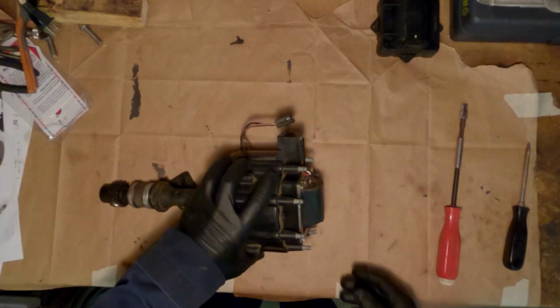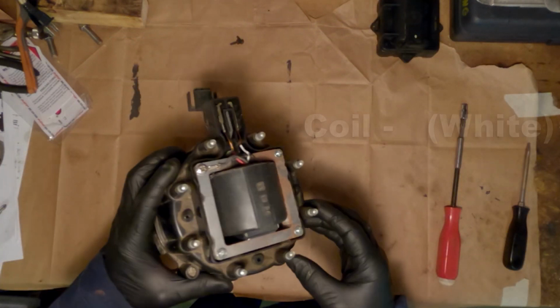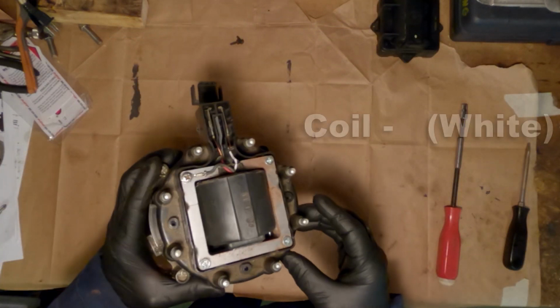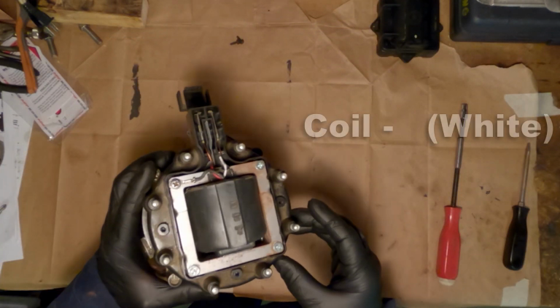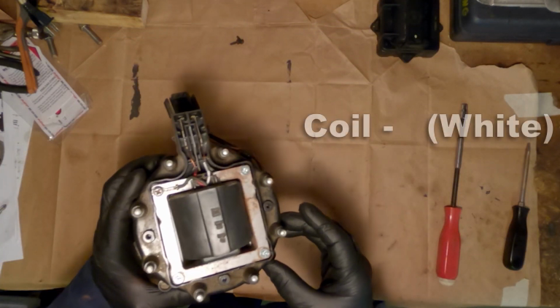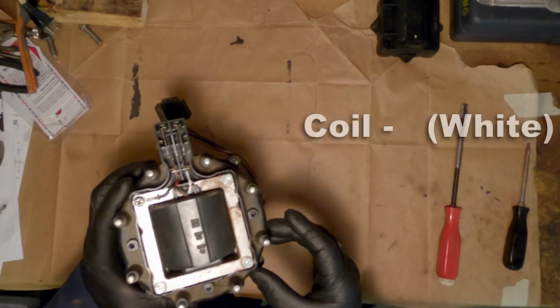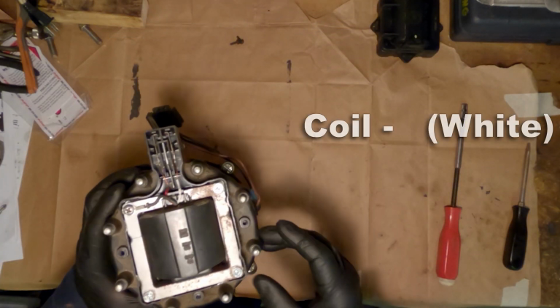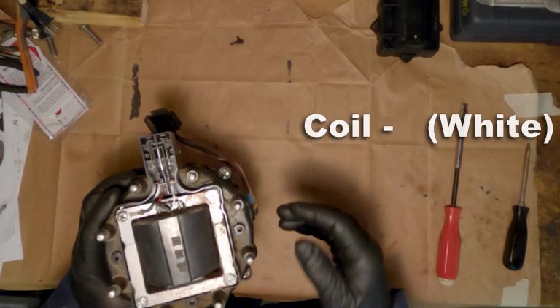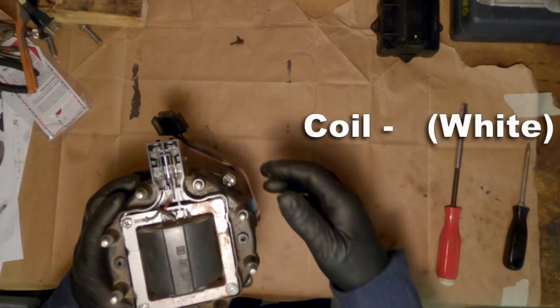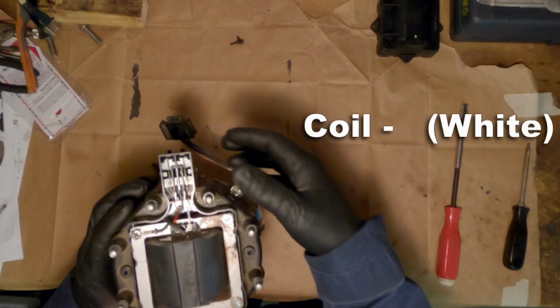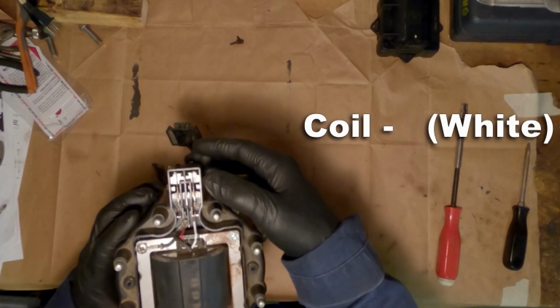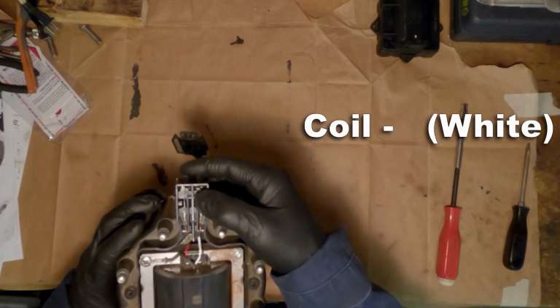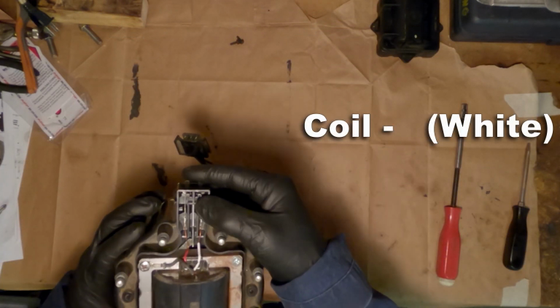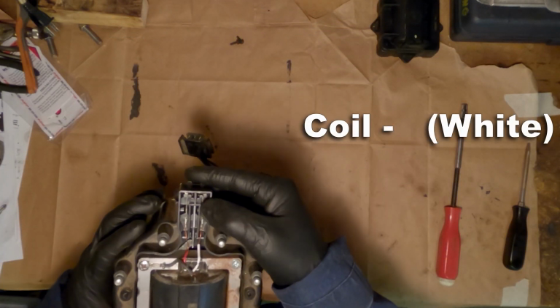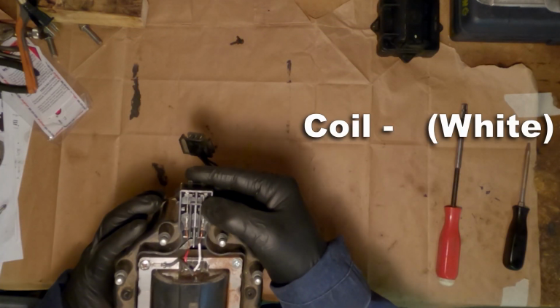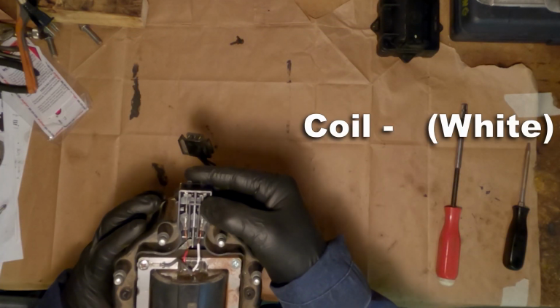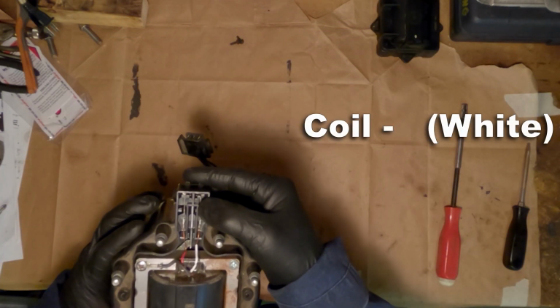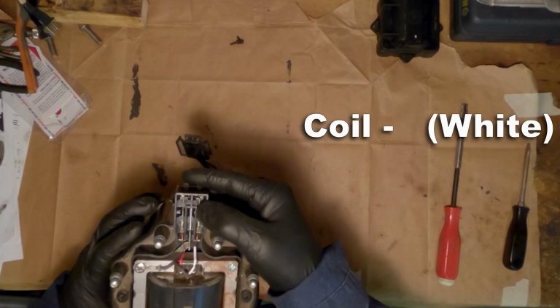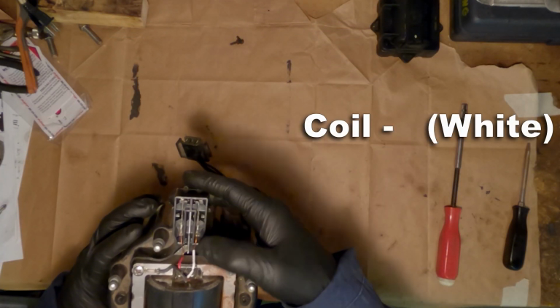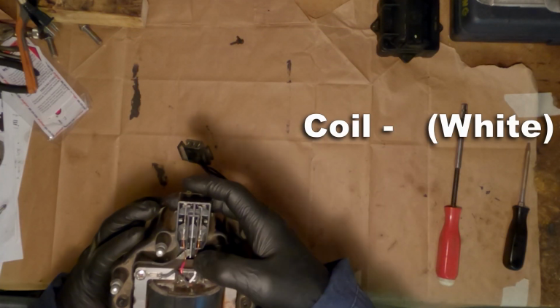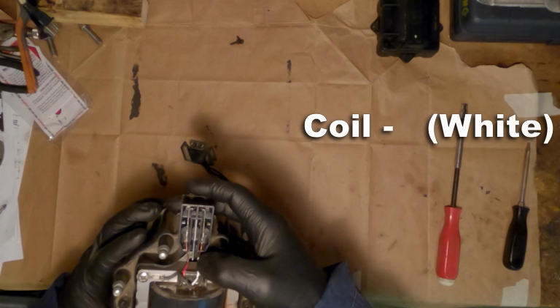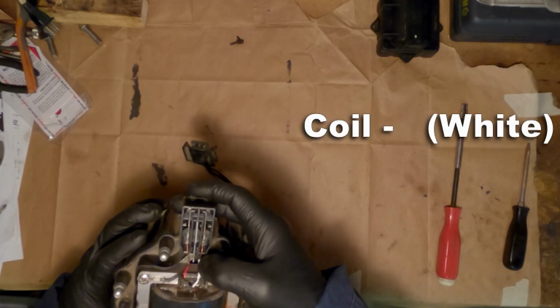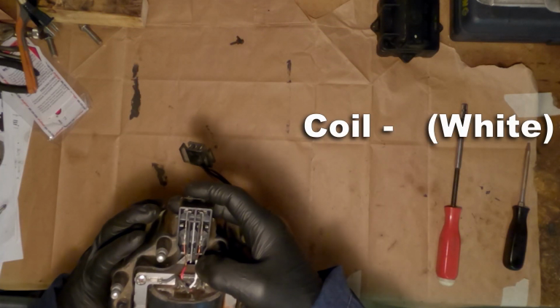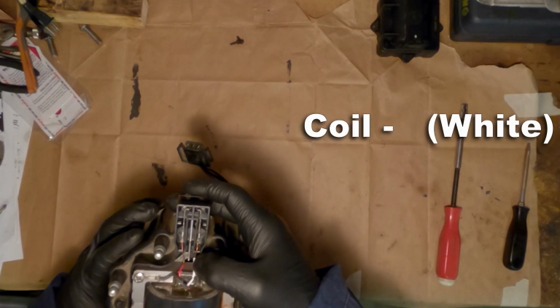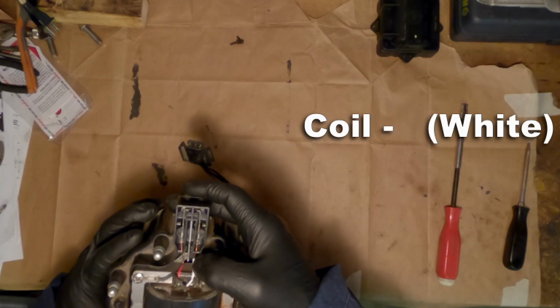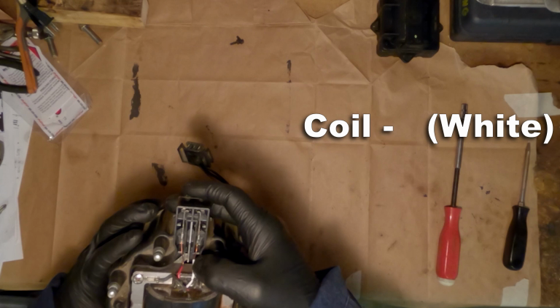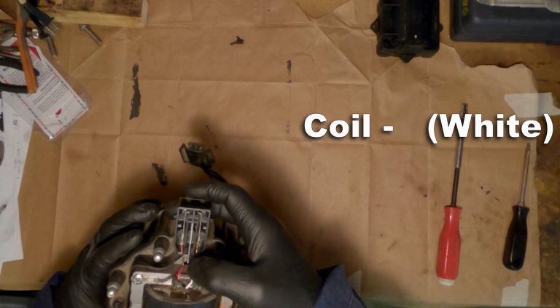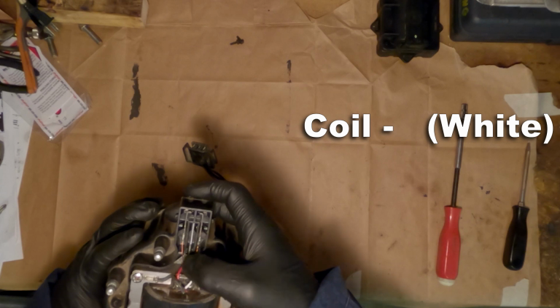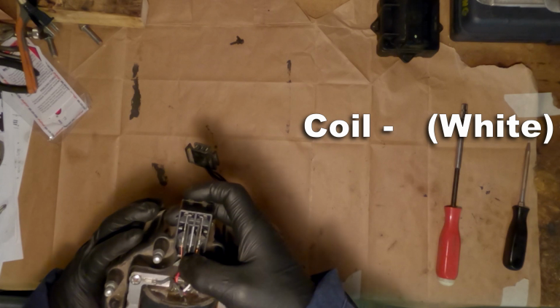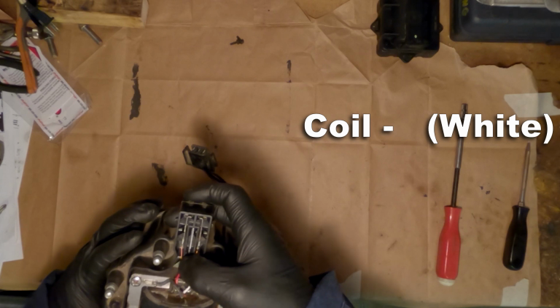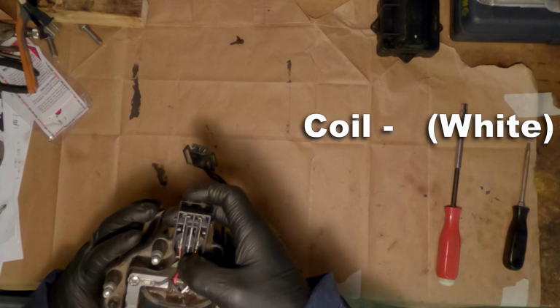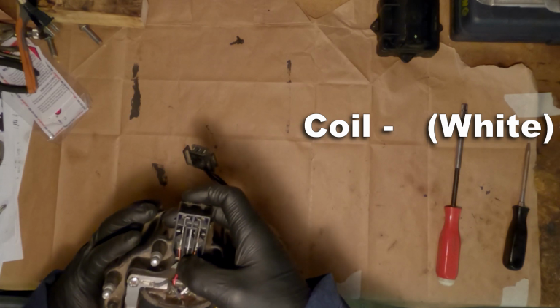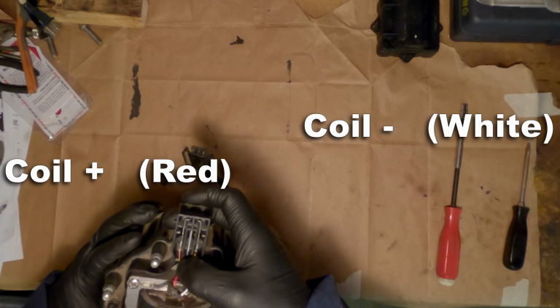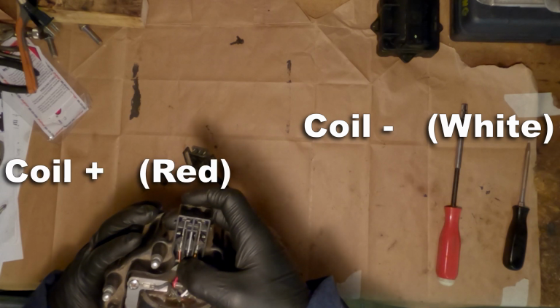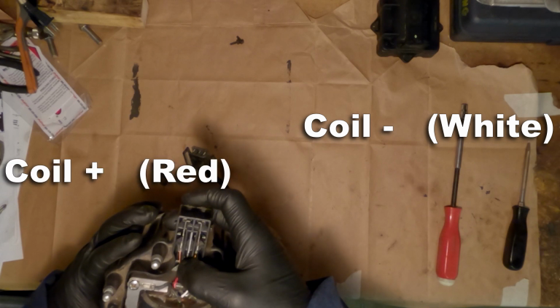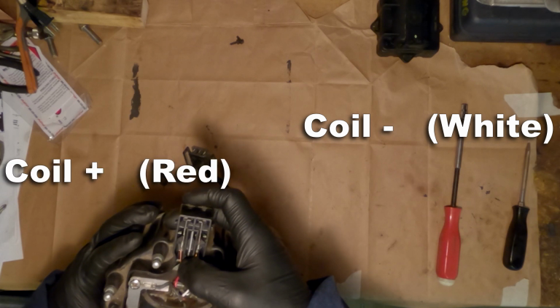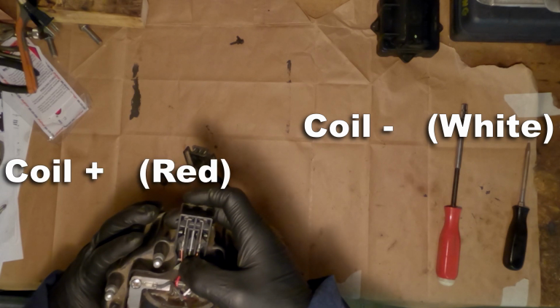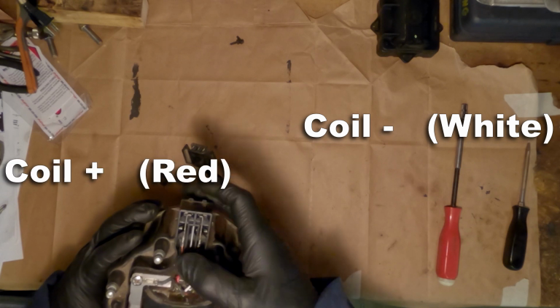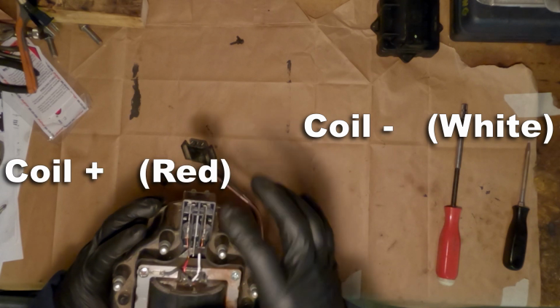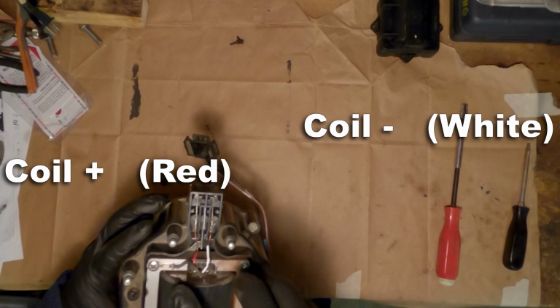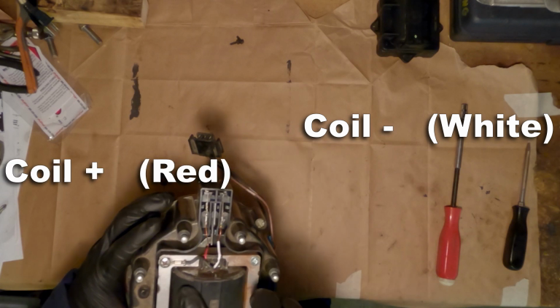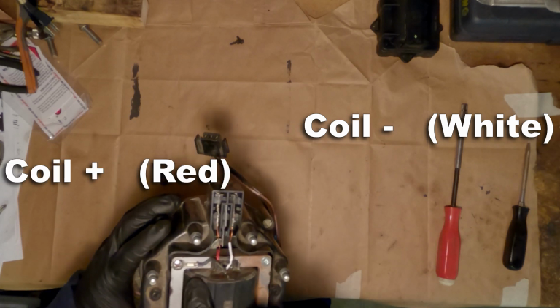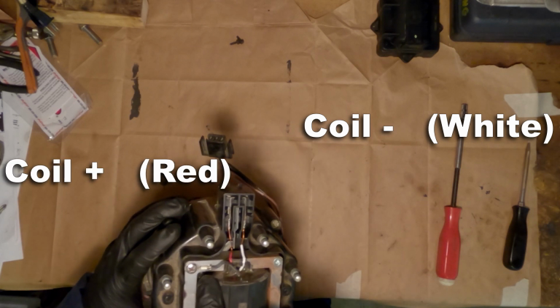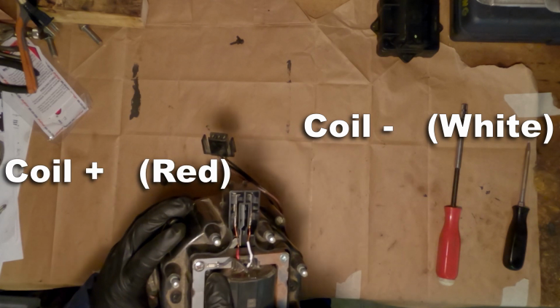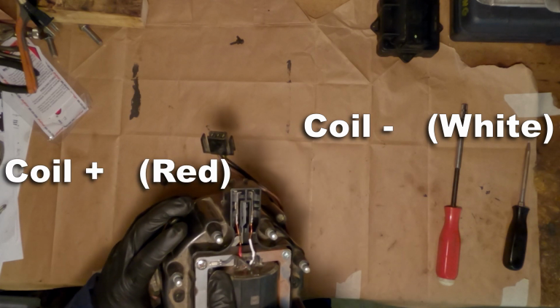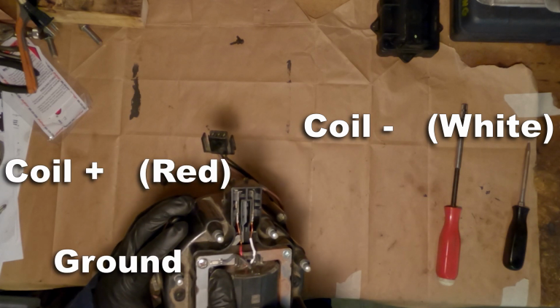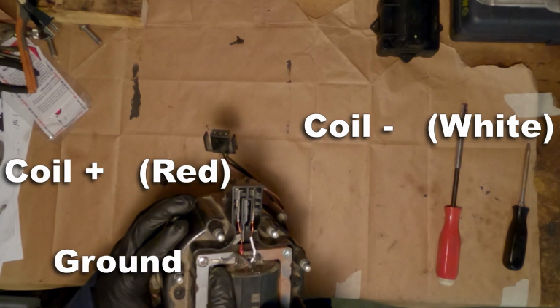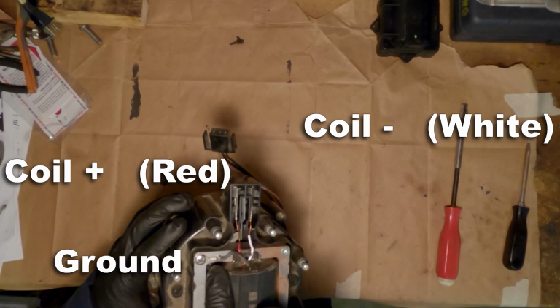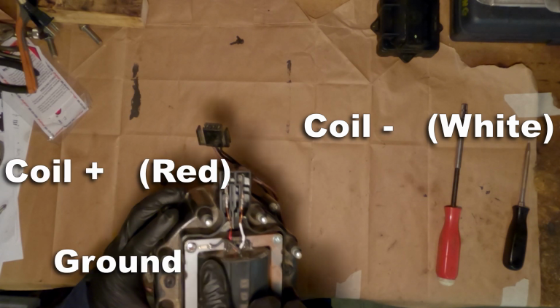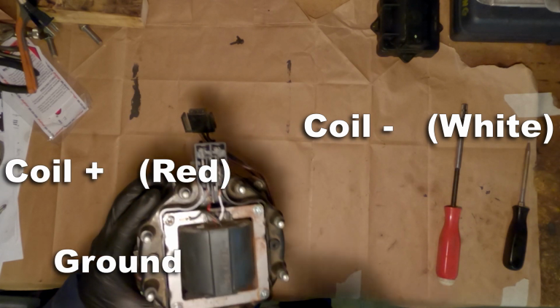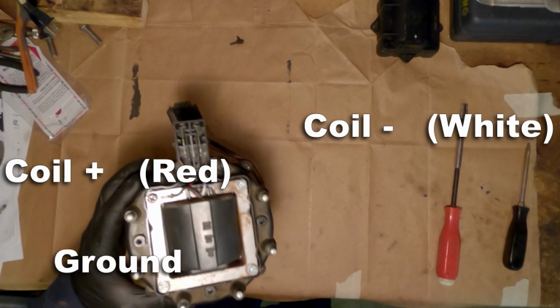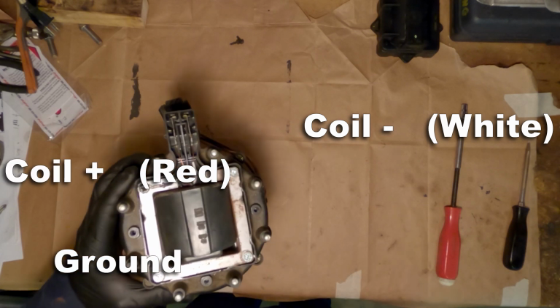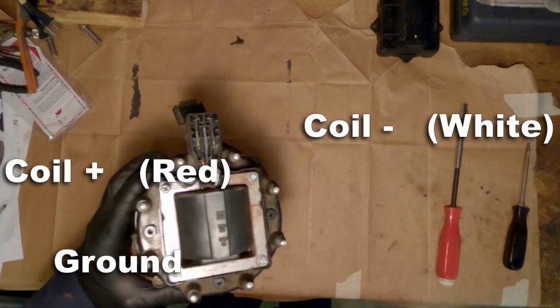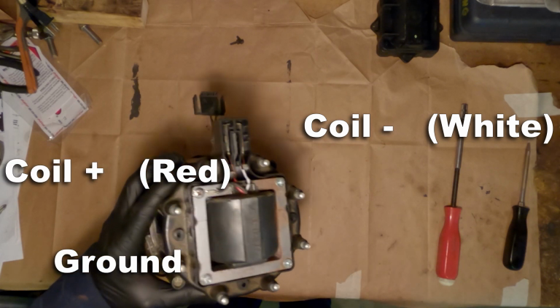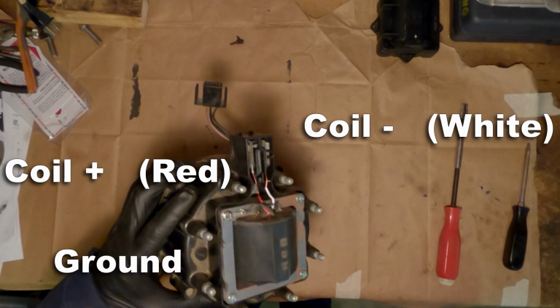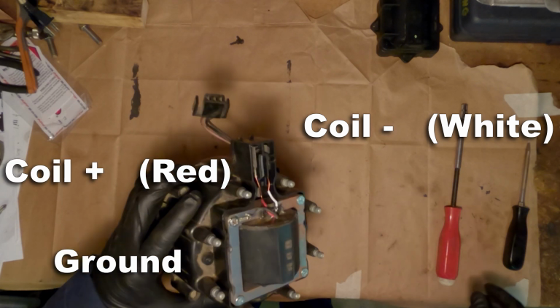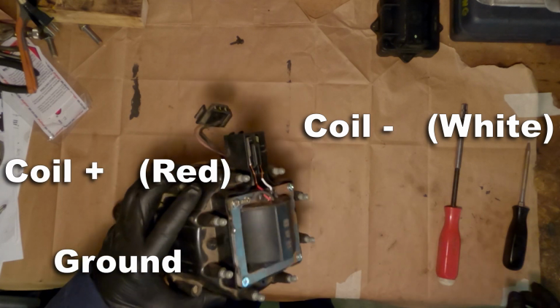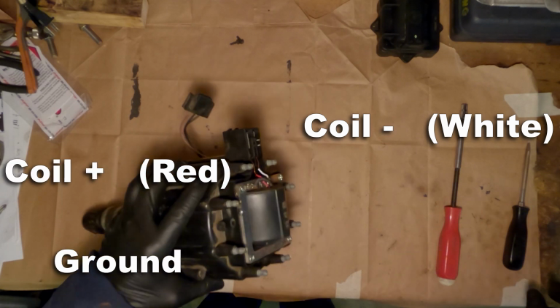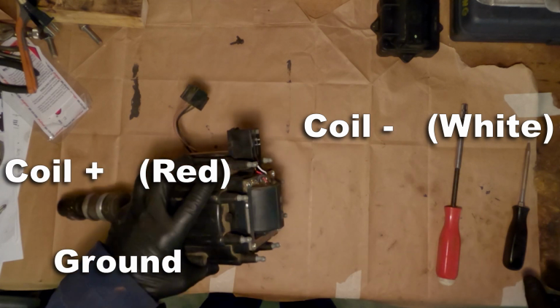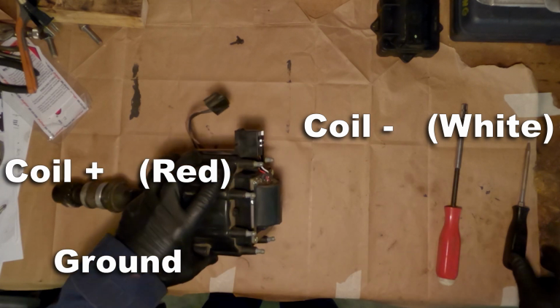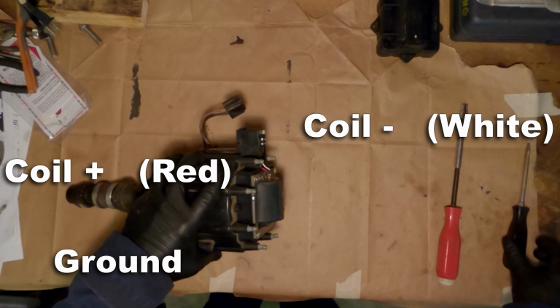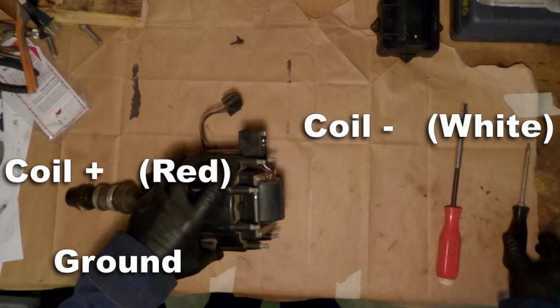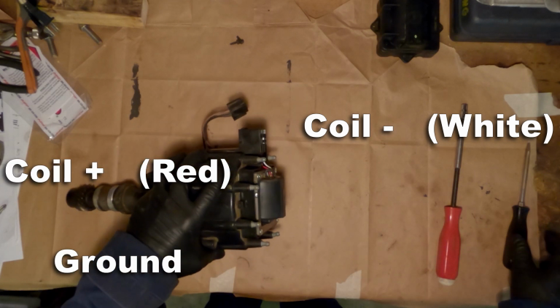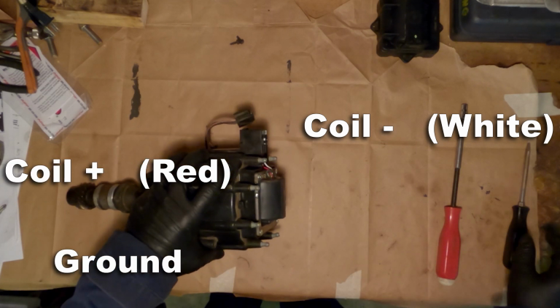Here are the coil negative wires — on the right it's white, and on the left here the coil positive is red. And right here you can see the ground where it connects to the housing.